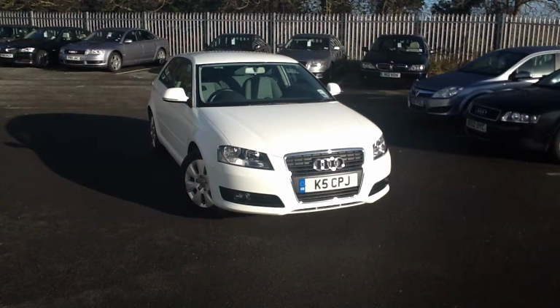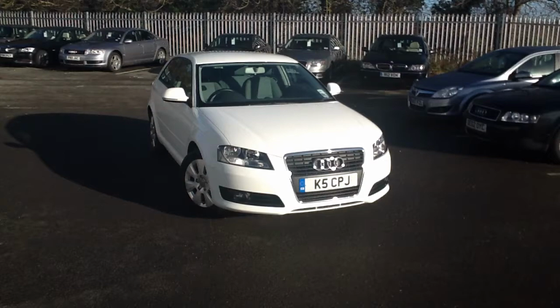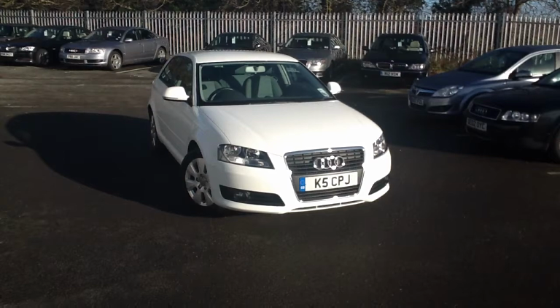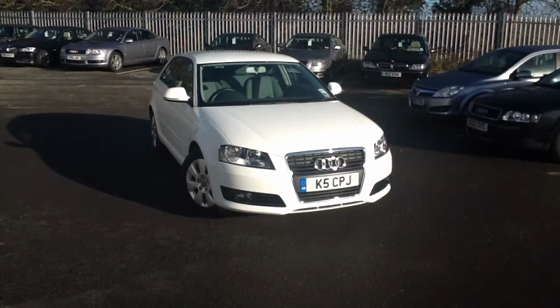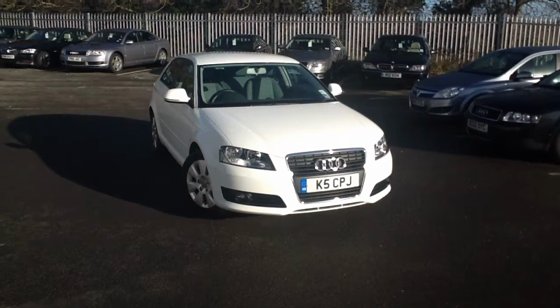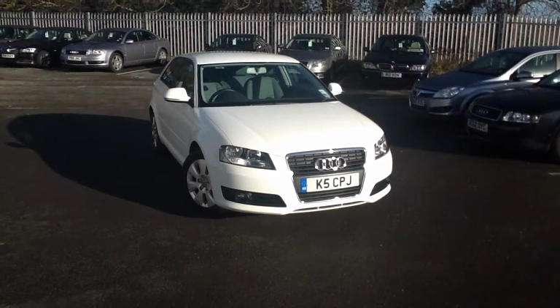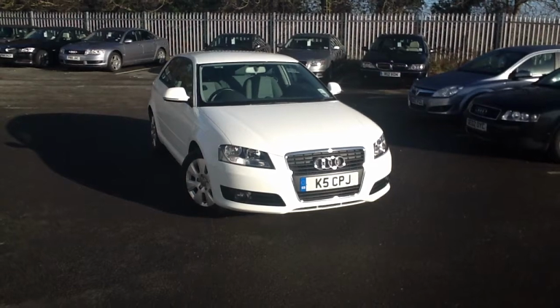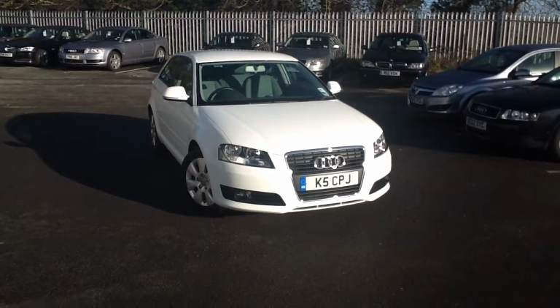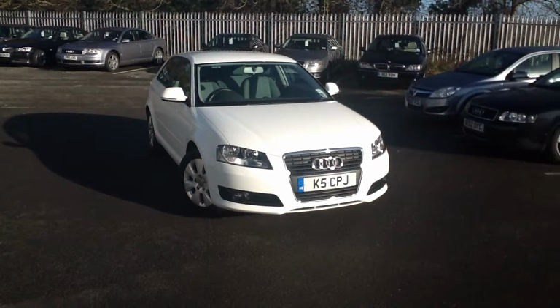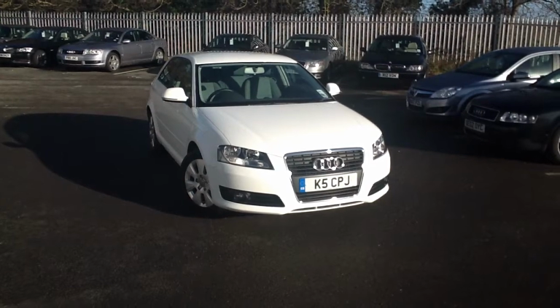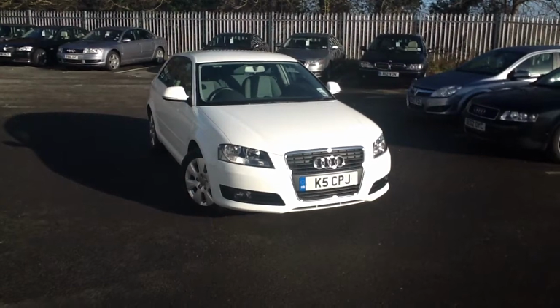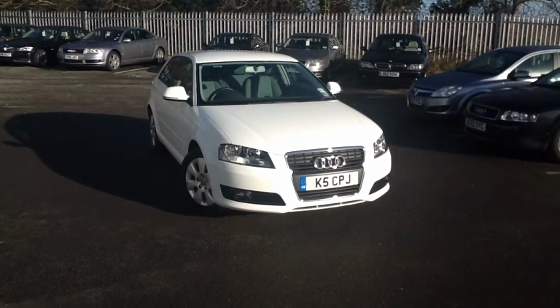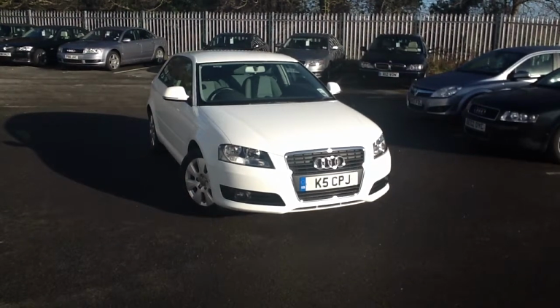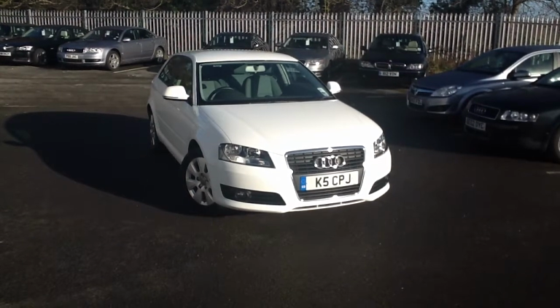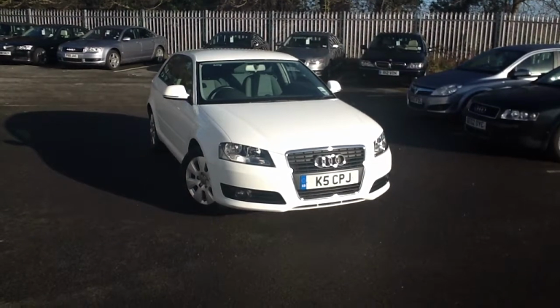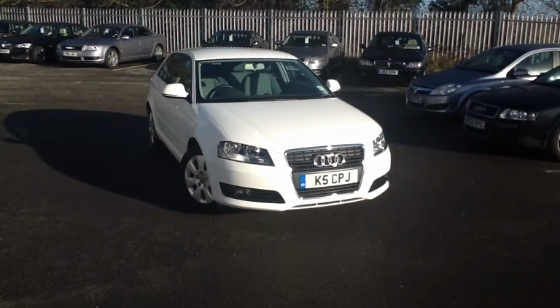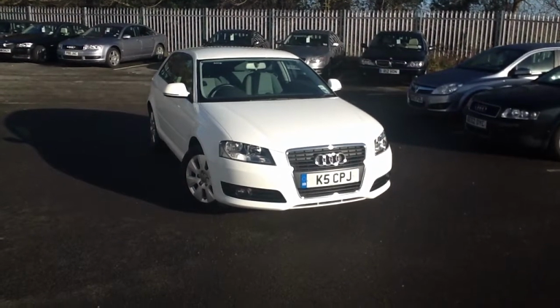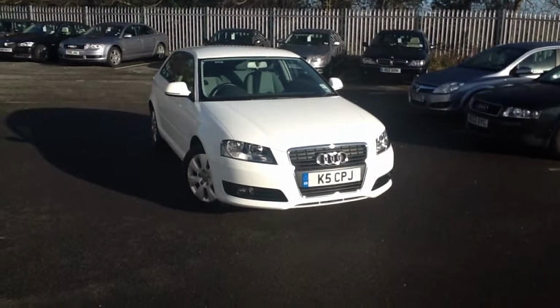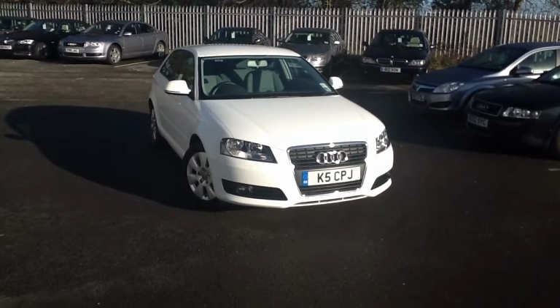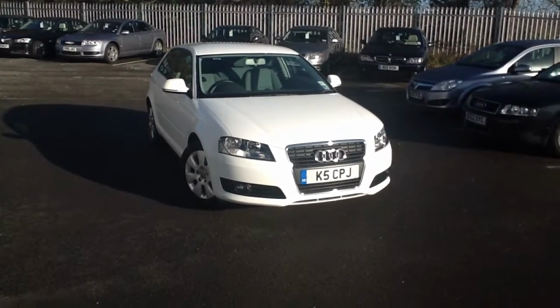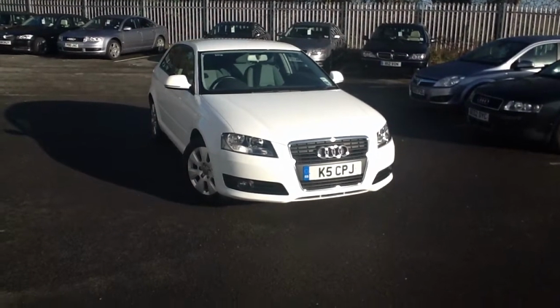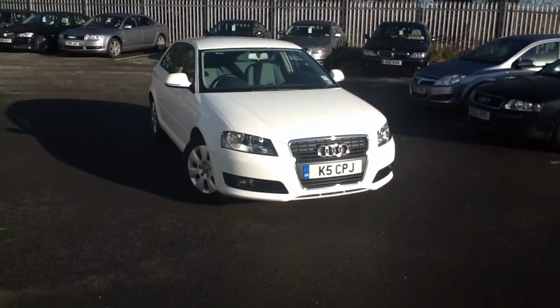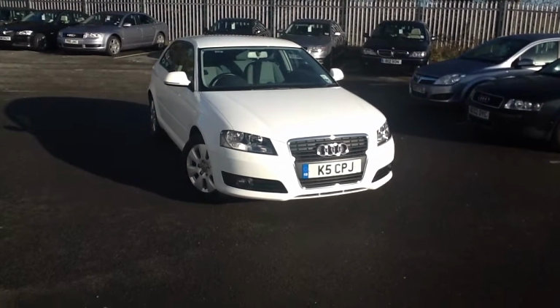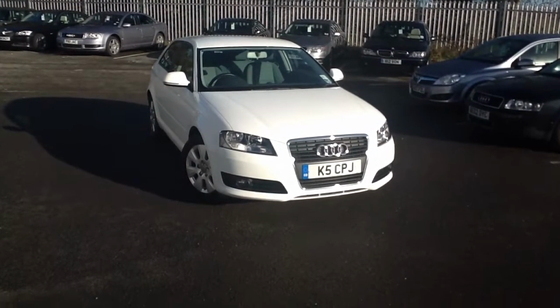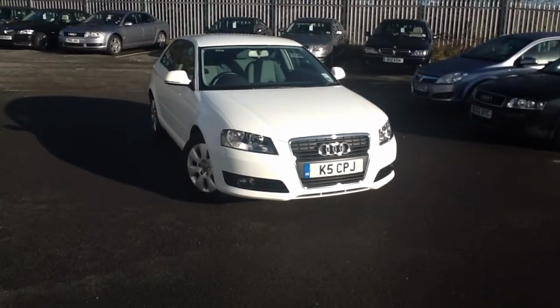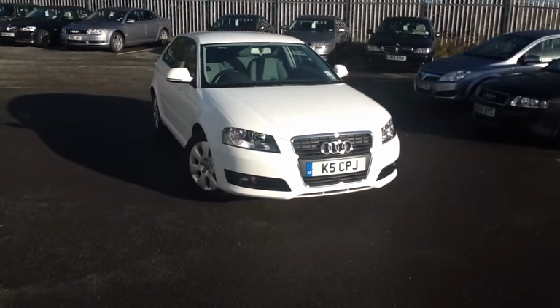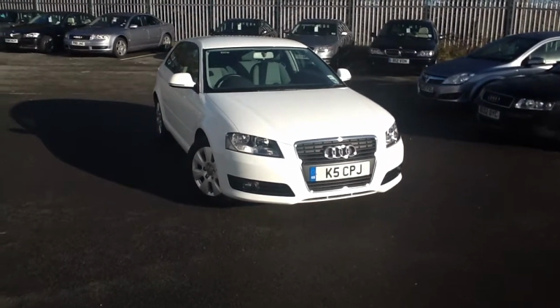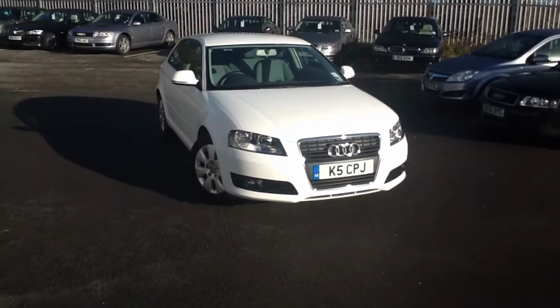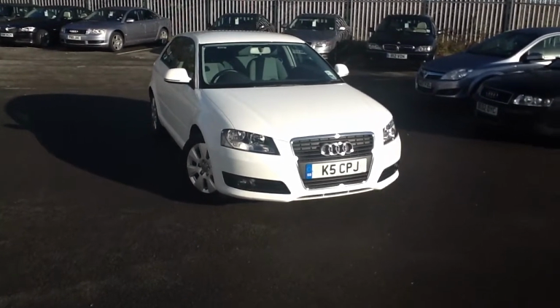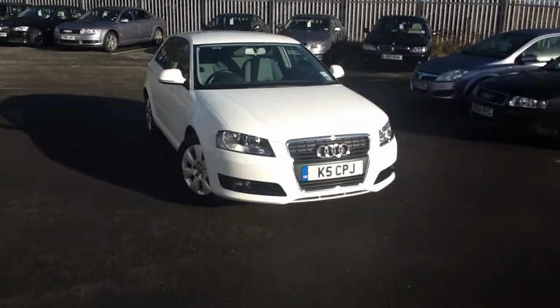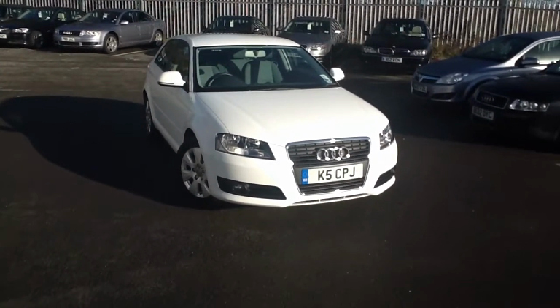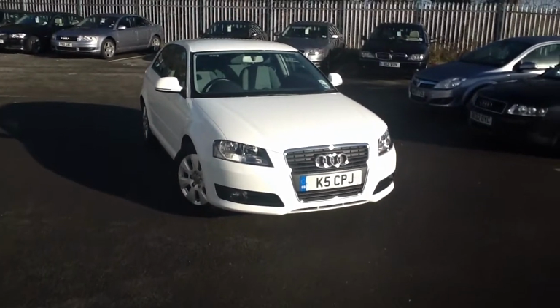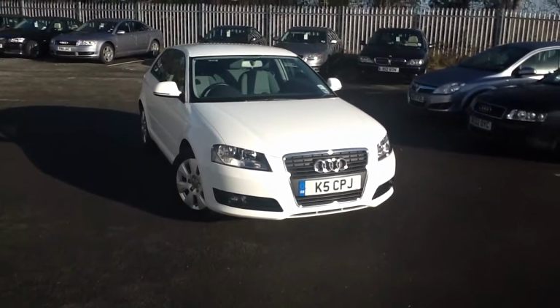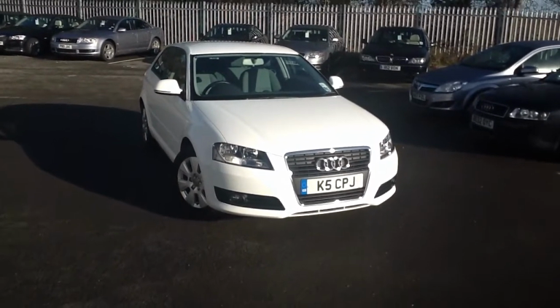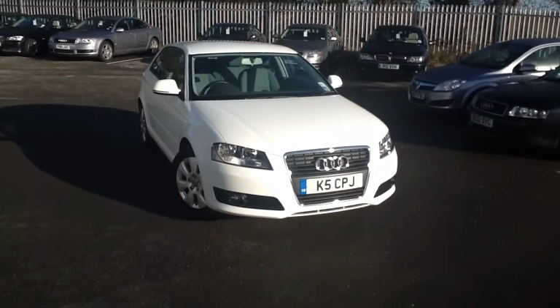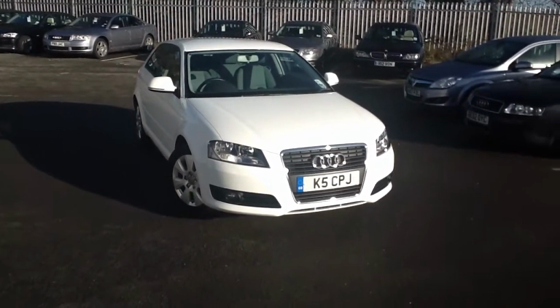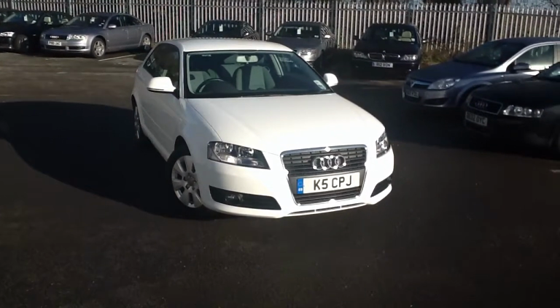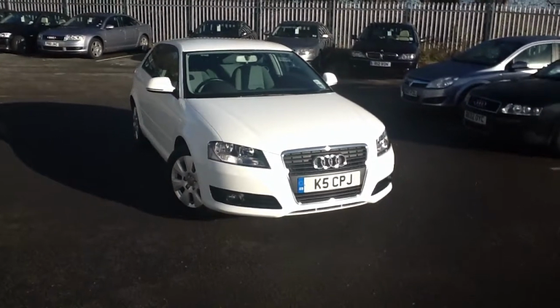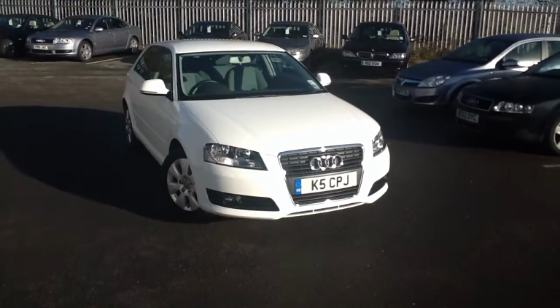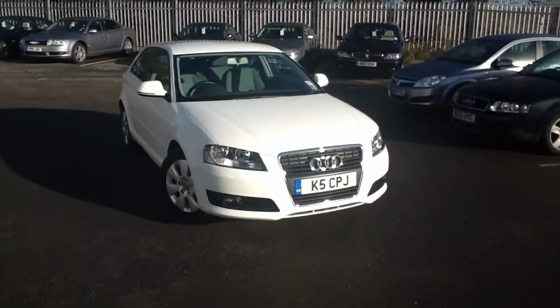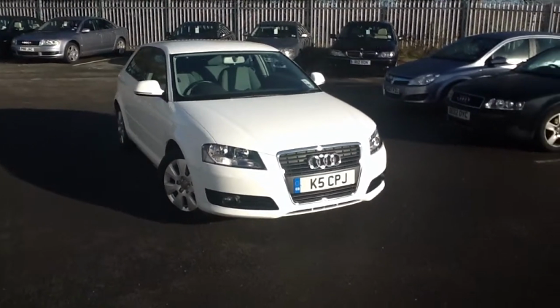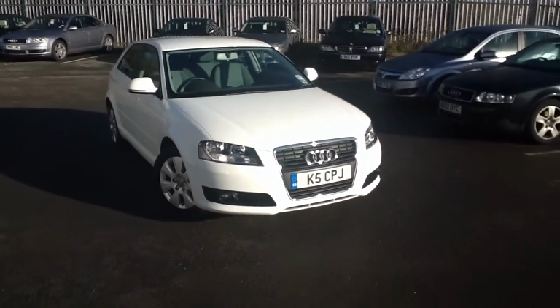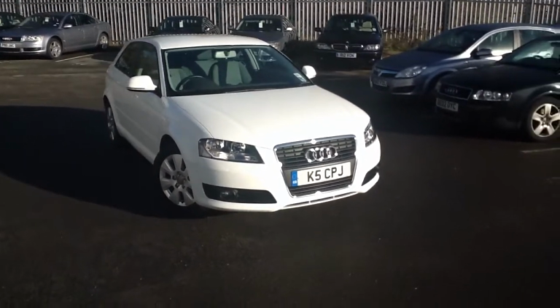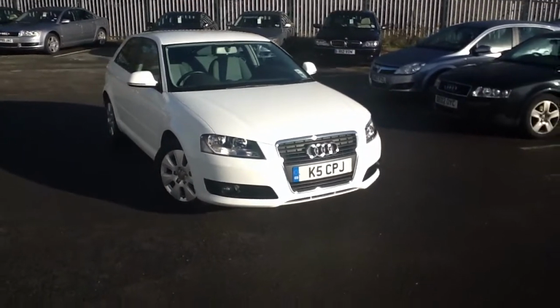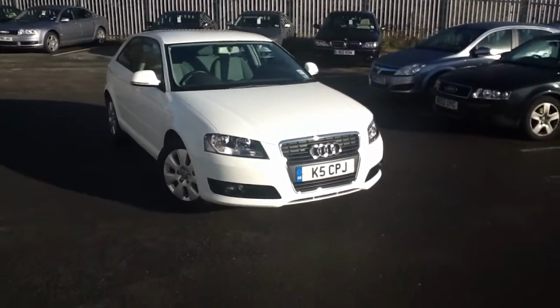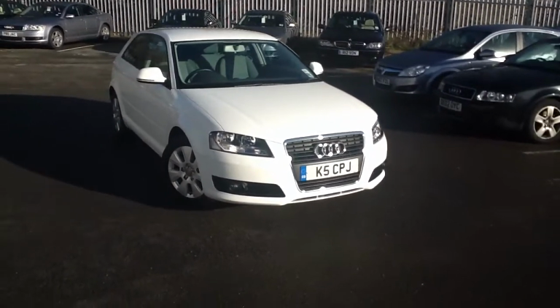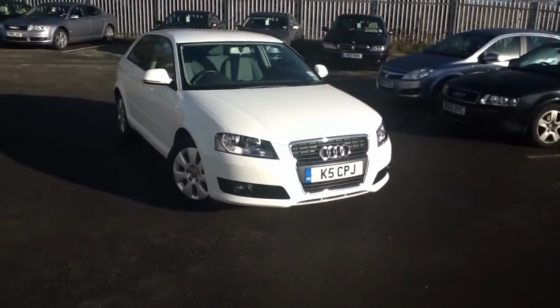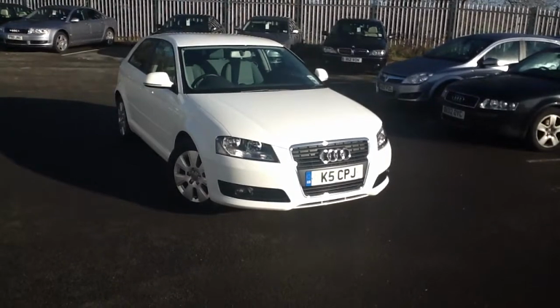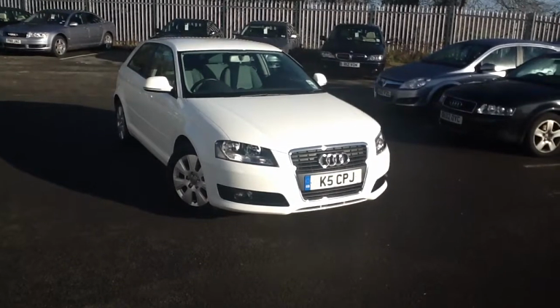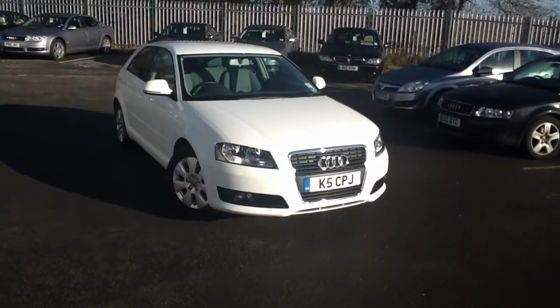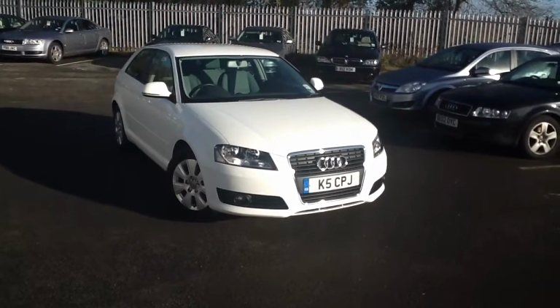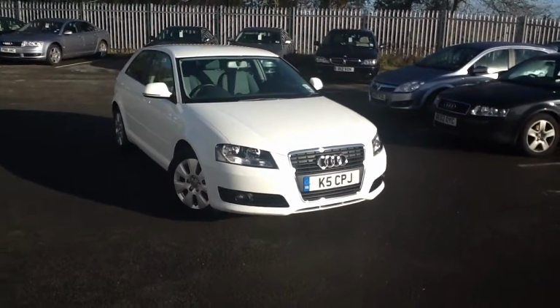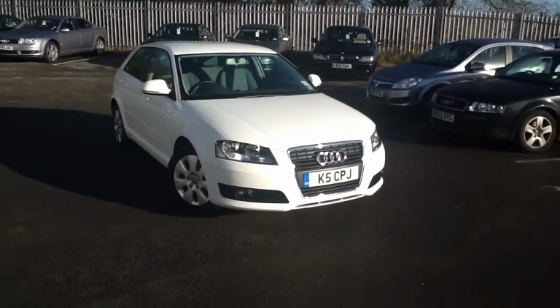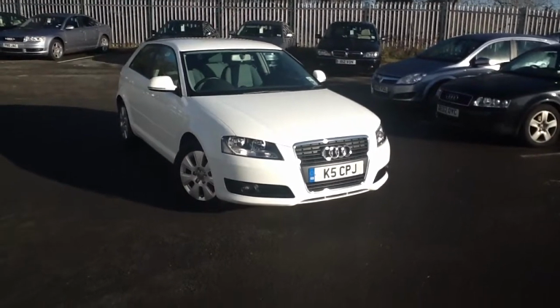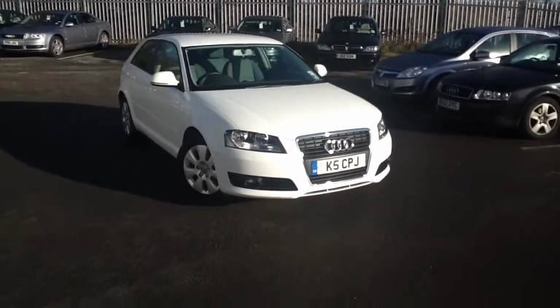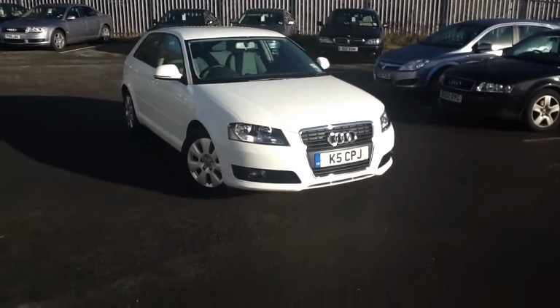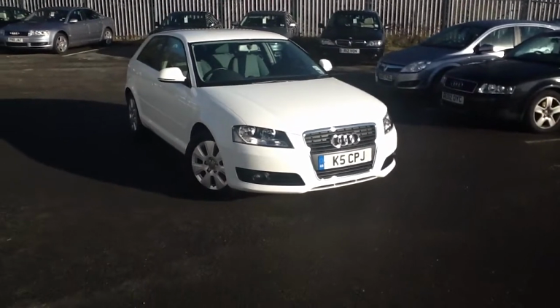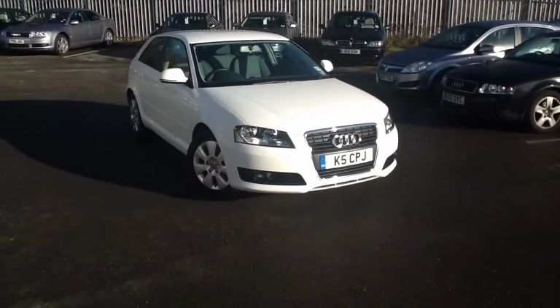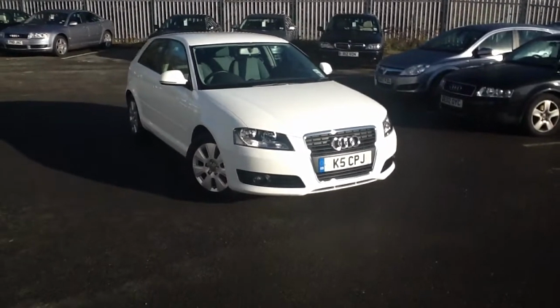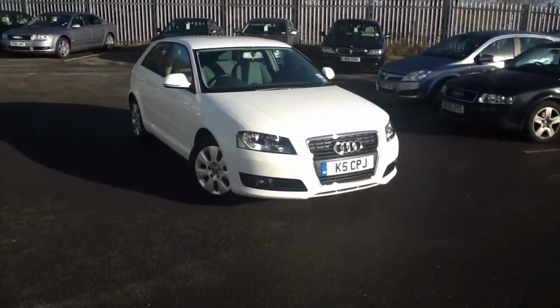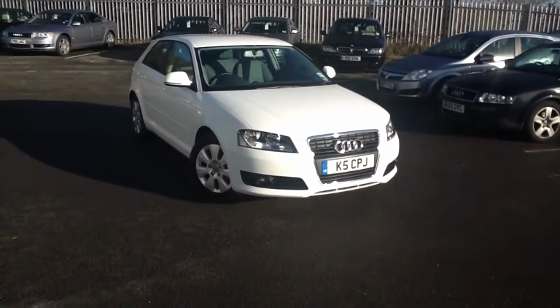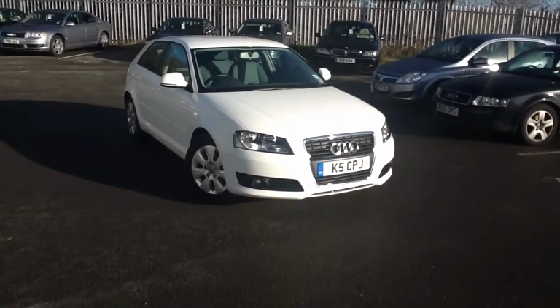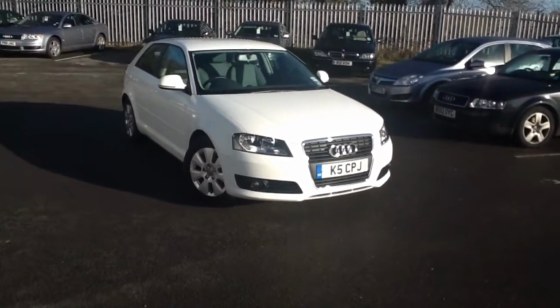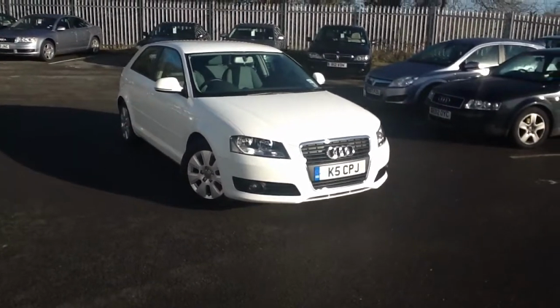Here we have a 2009 Audi A3. This is a 1.9 diesel and this is a manual.